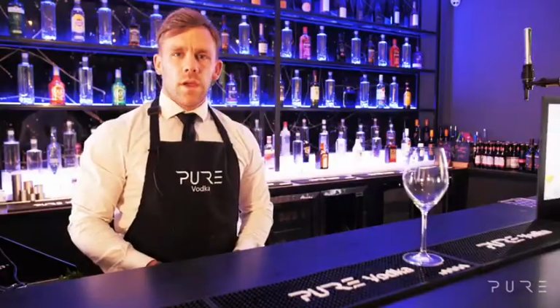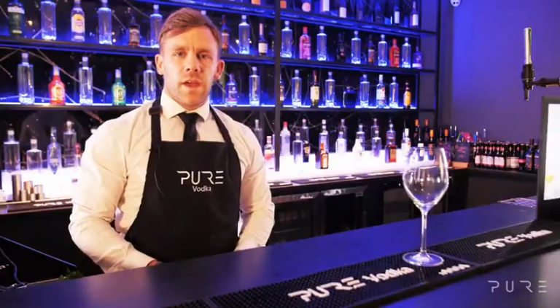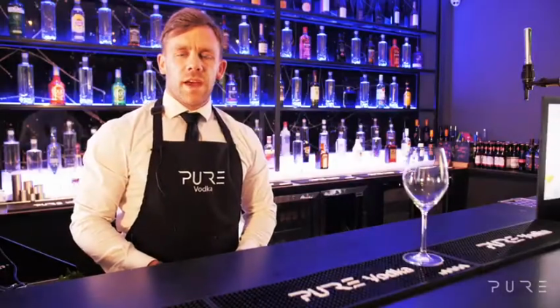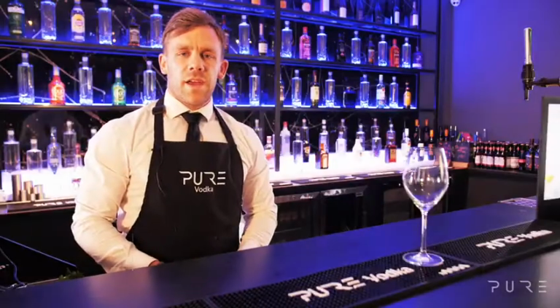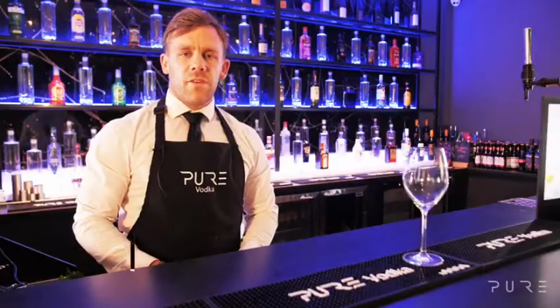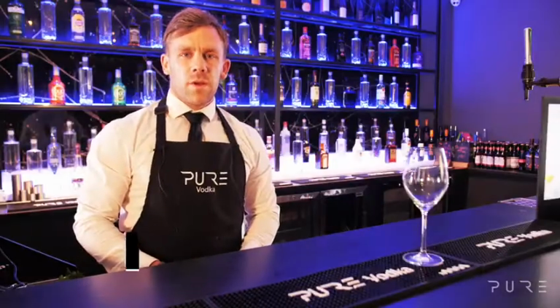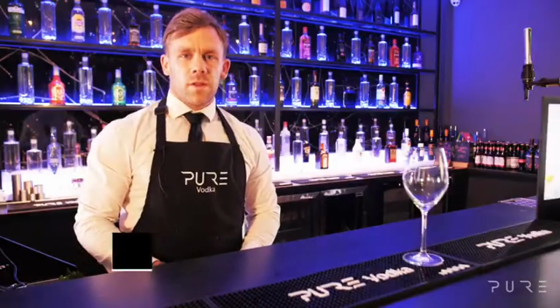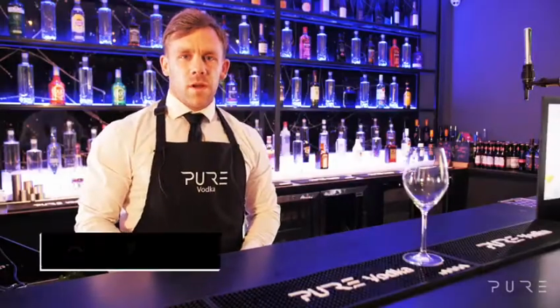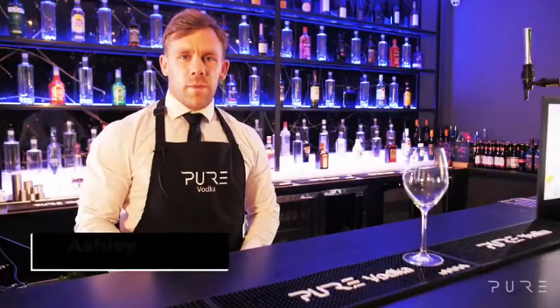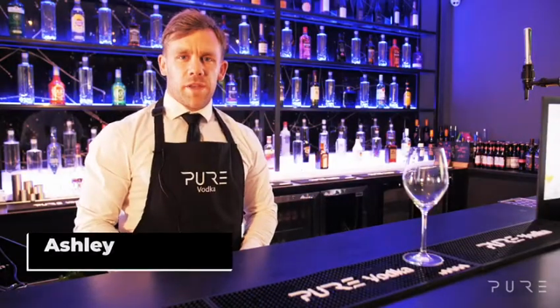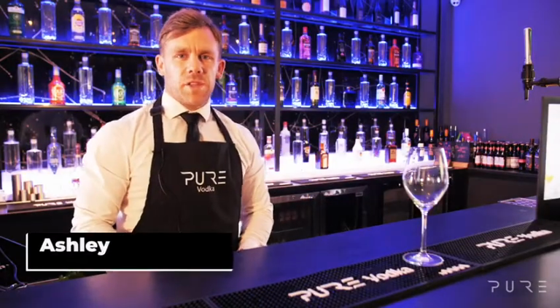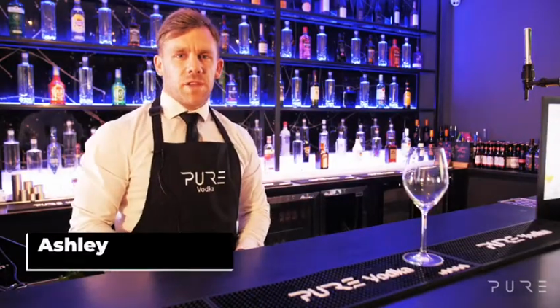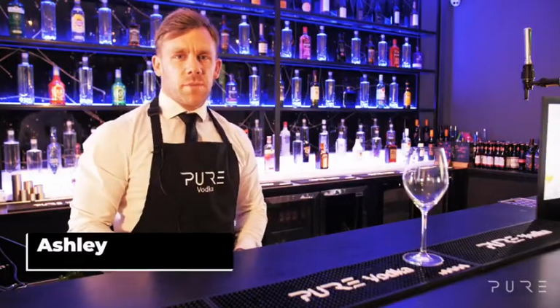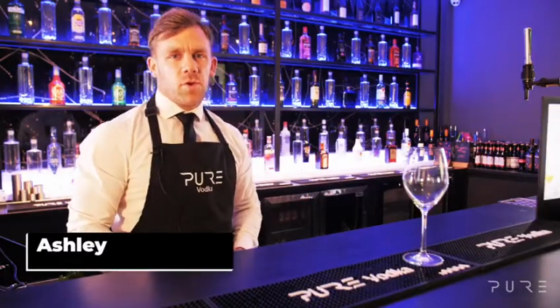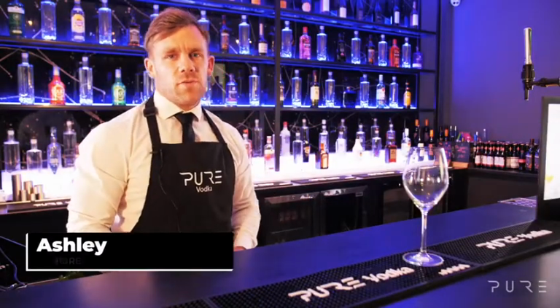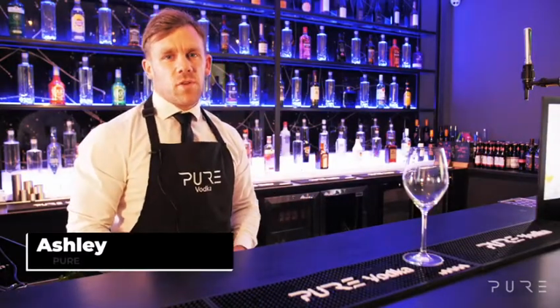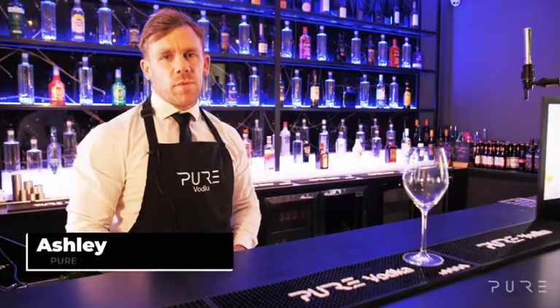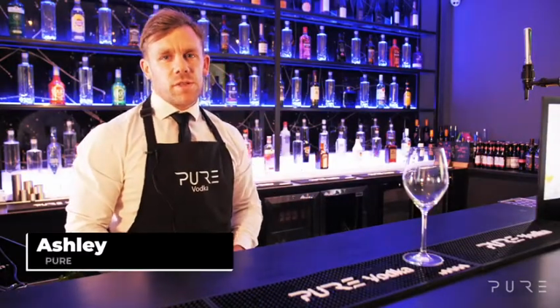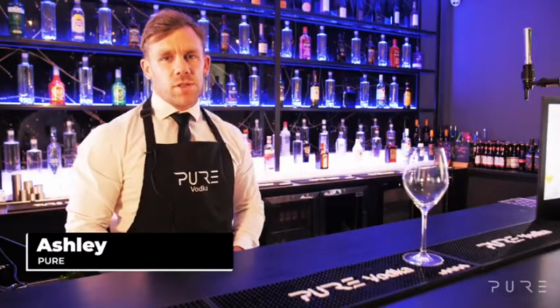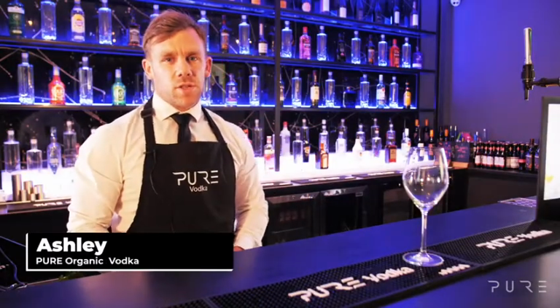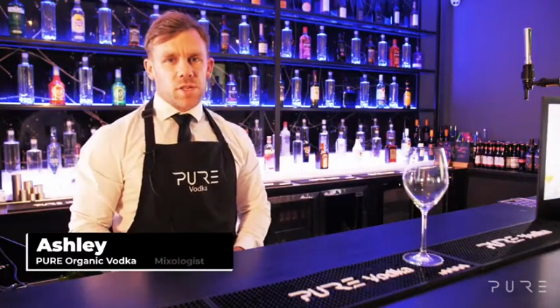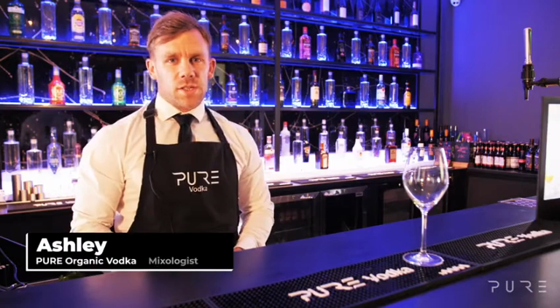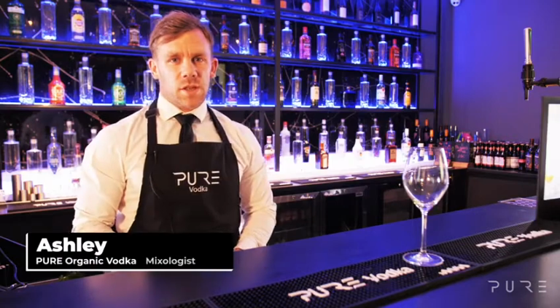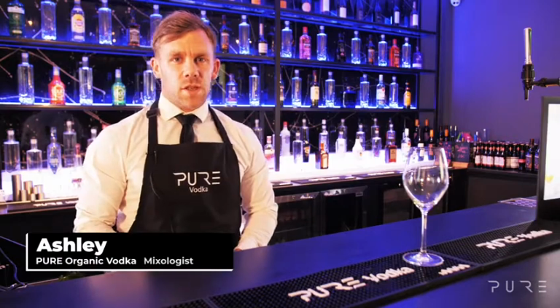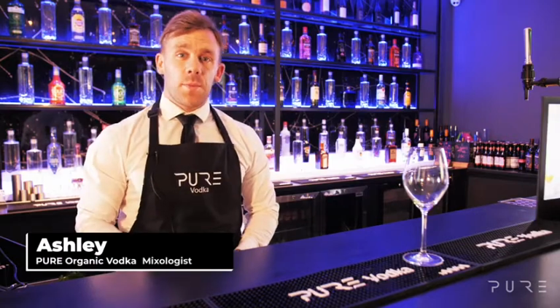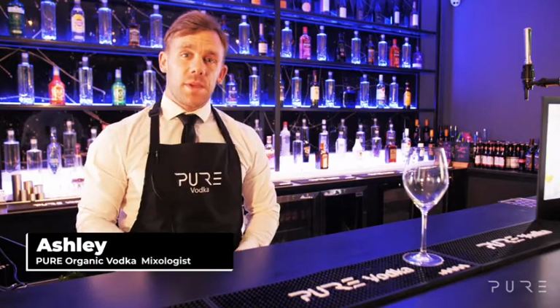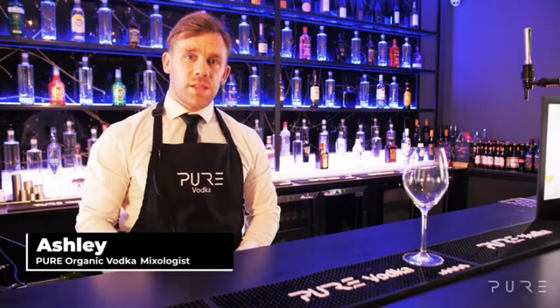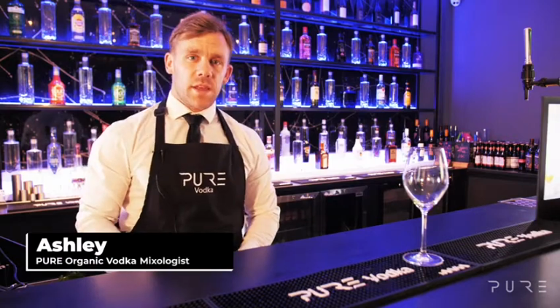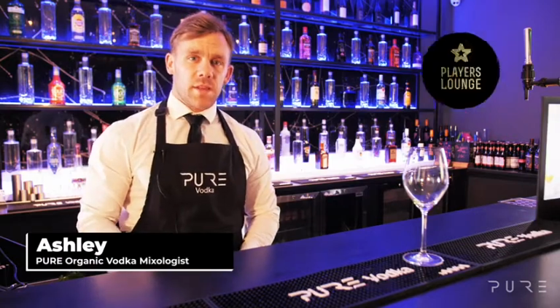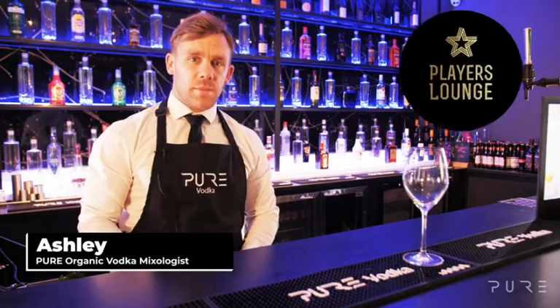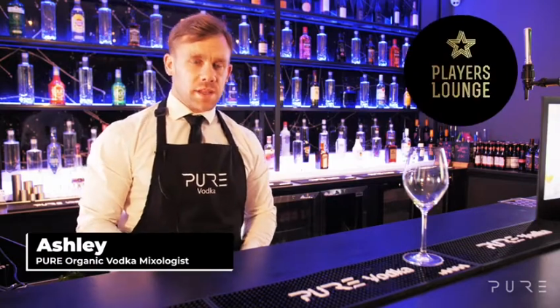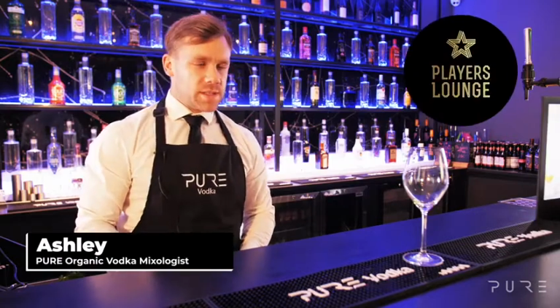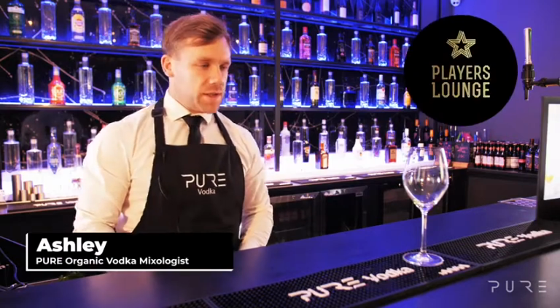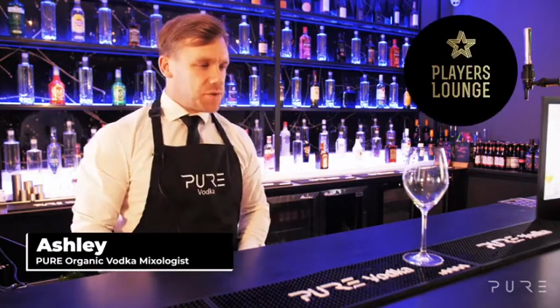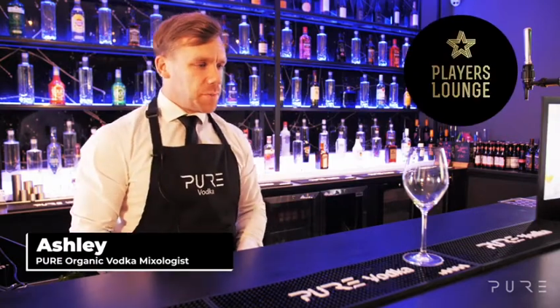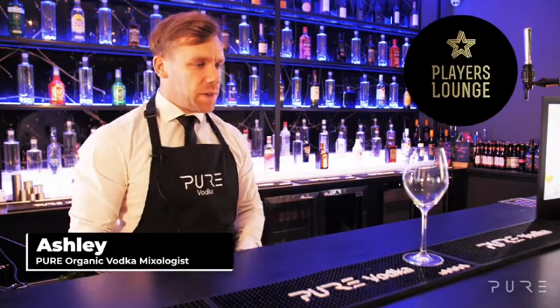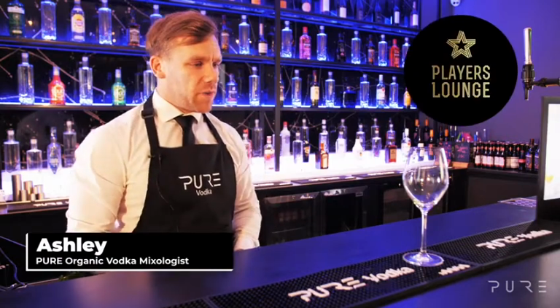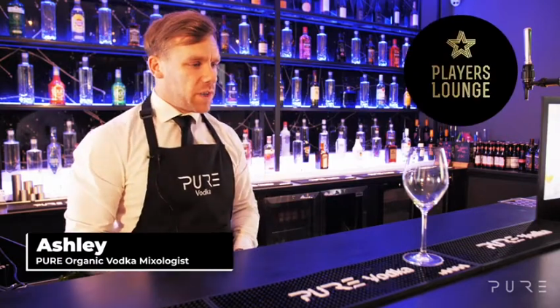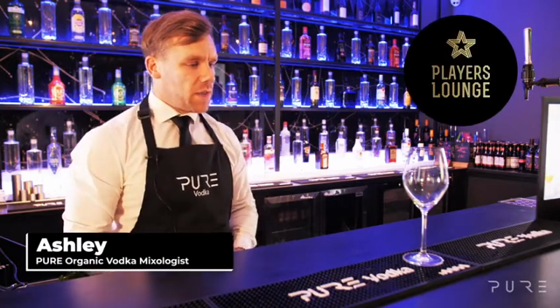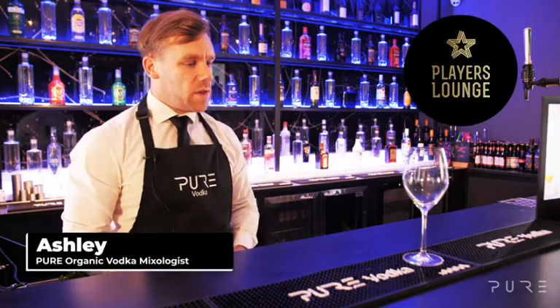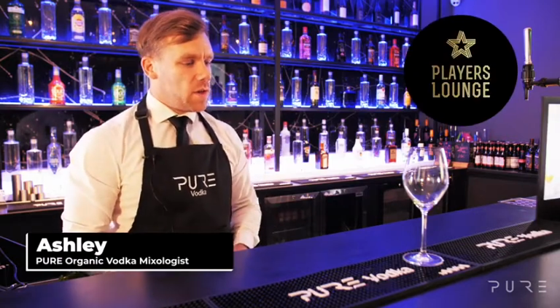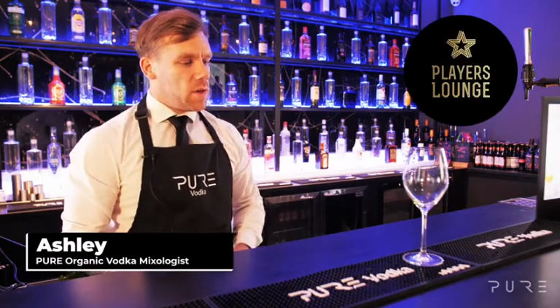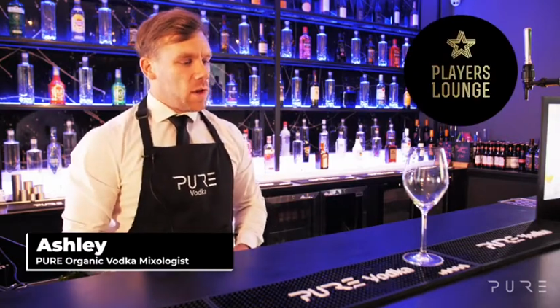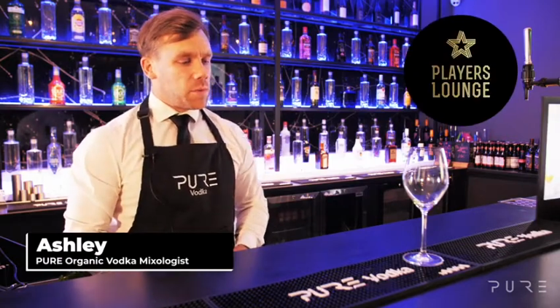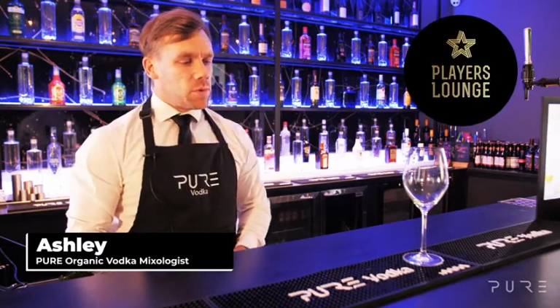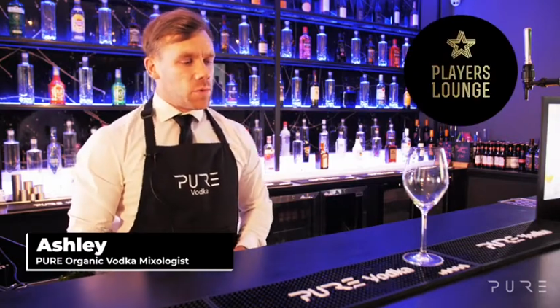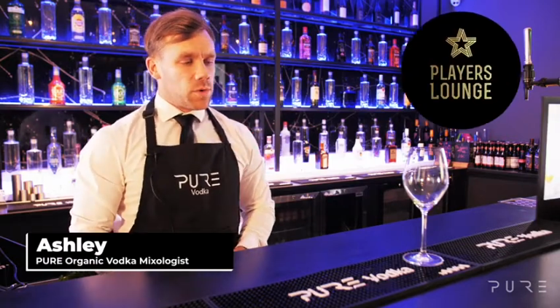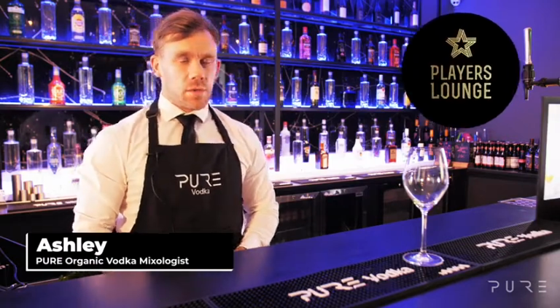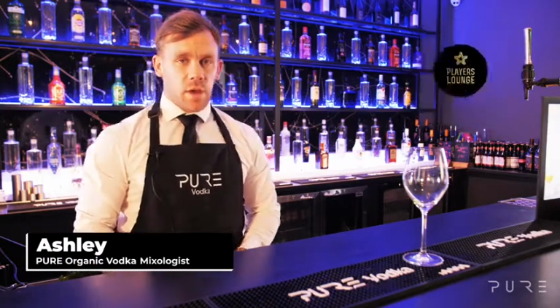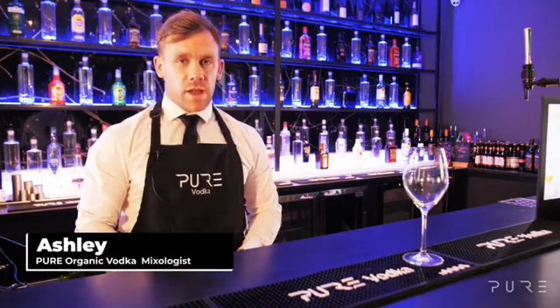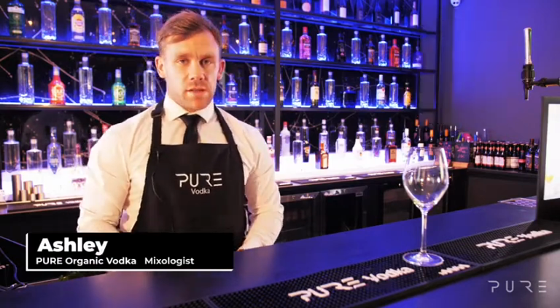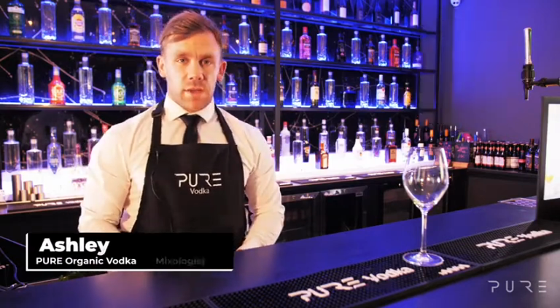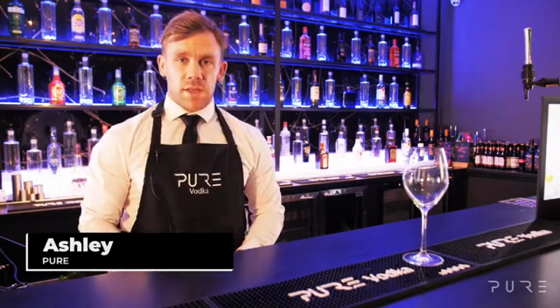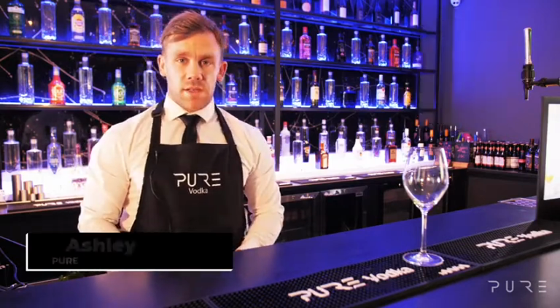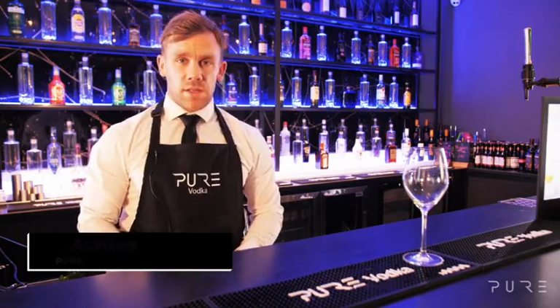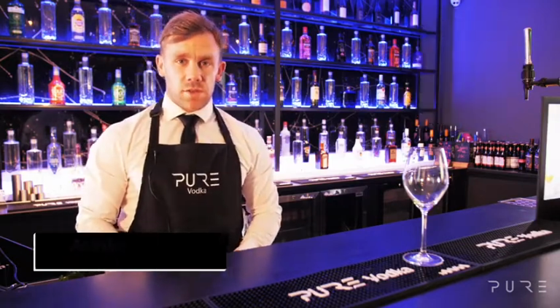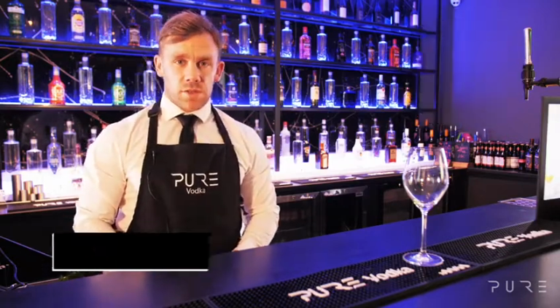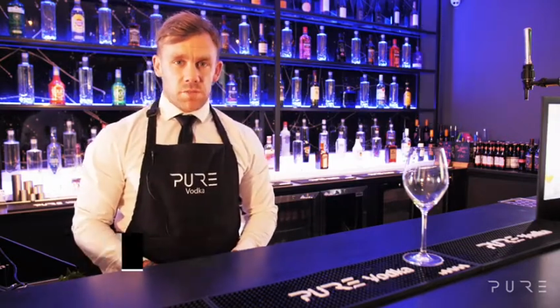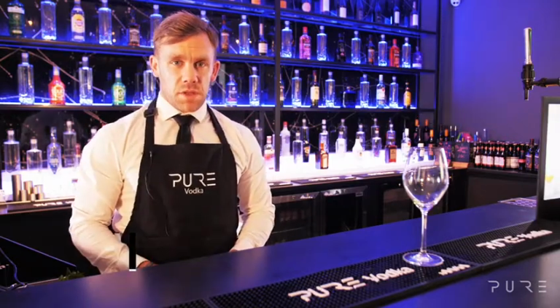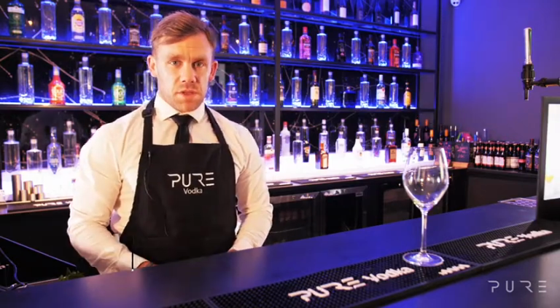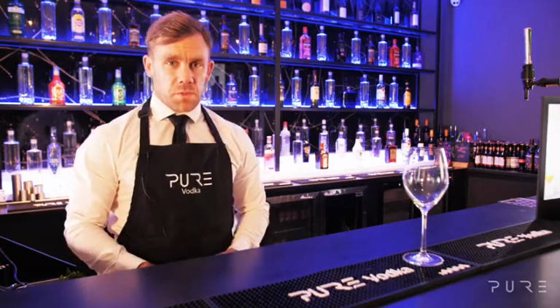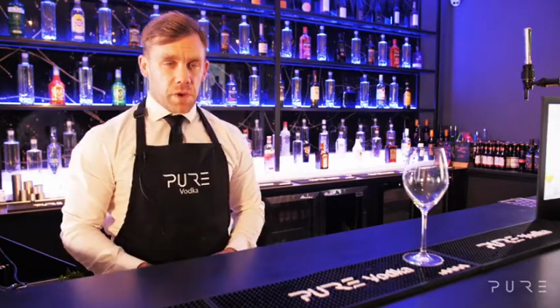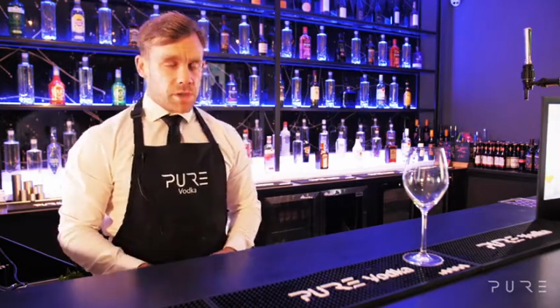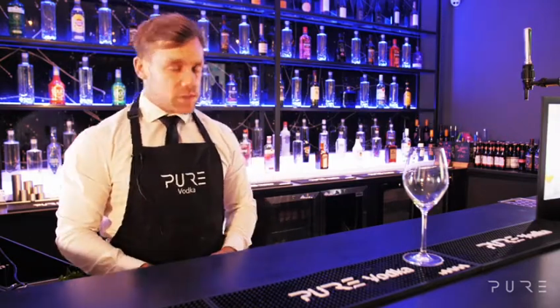Hey everyone, I'm Ashley, the Pure Vodka Mixologist, and I'm here today at the Players Lounge in Billericay. I'm going to walk you through how to make a citrus mint spritz.